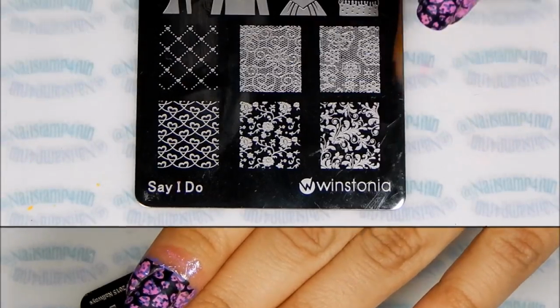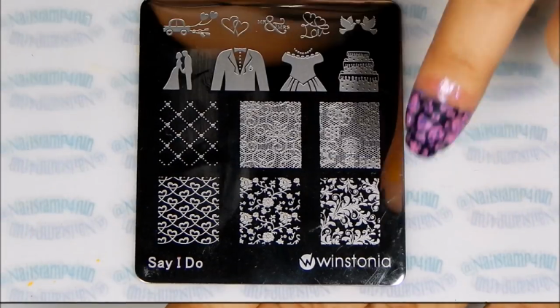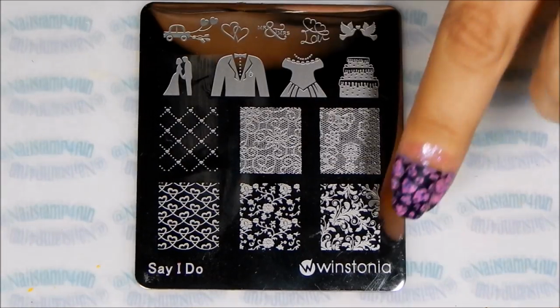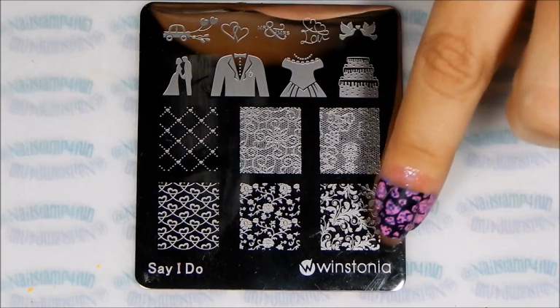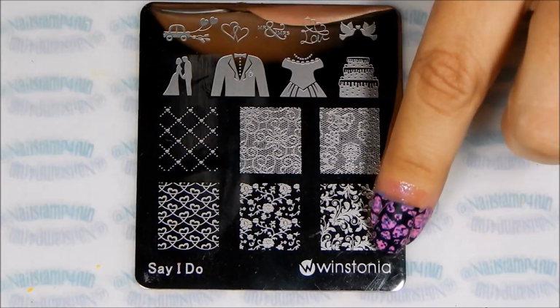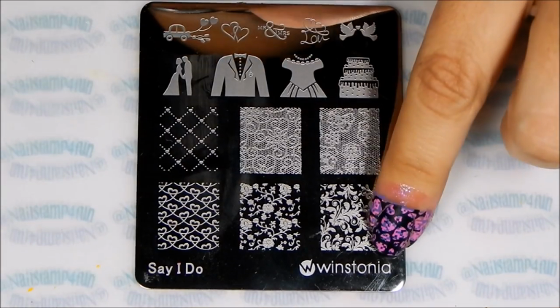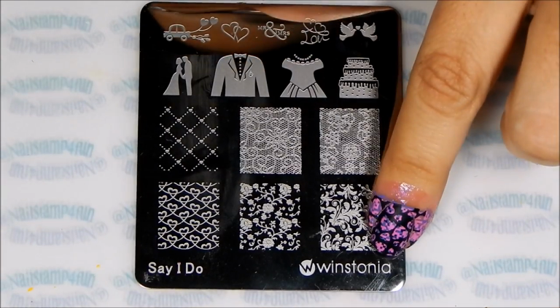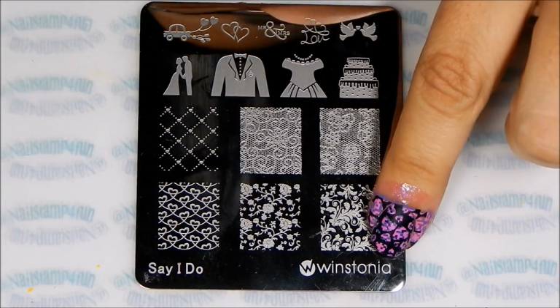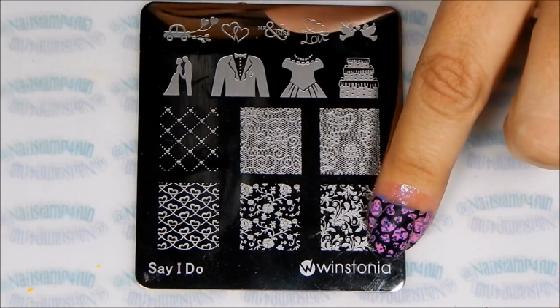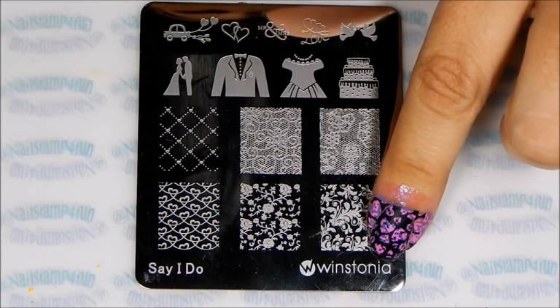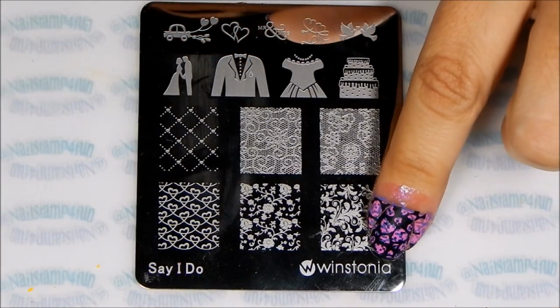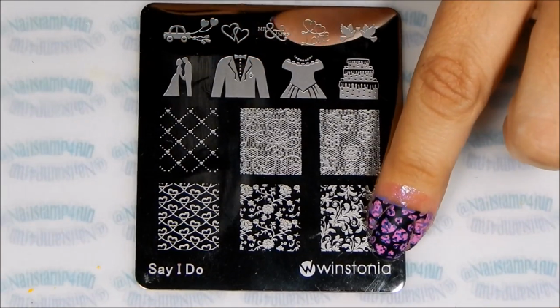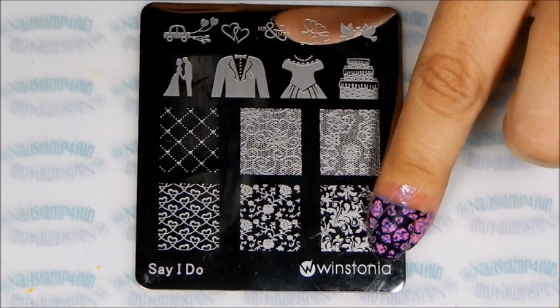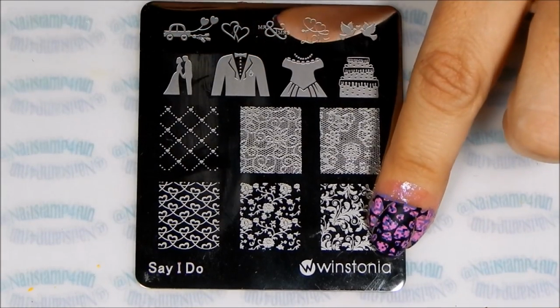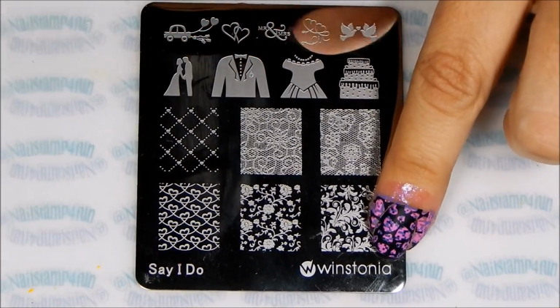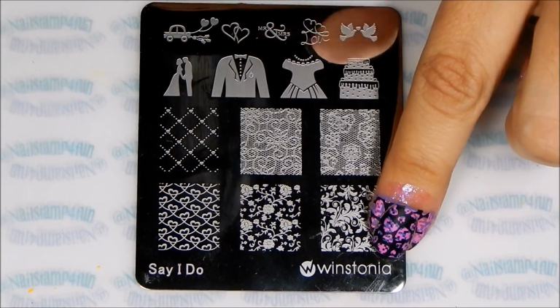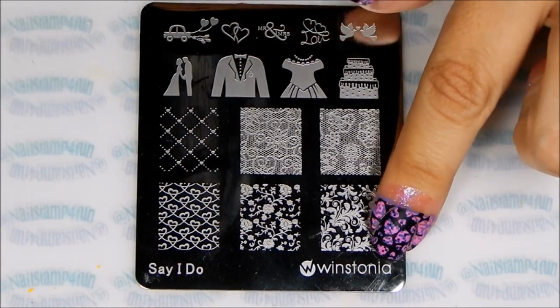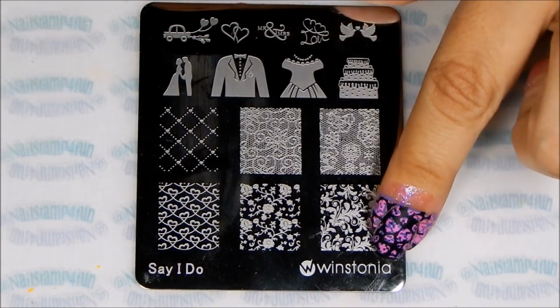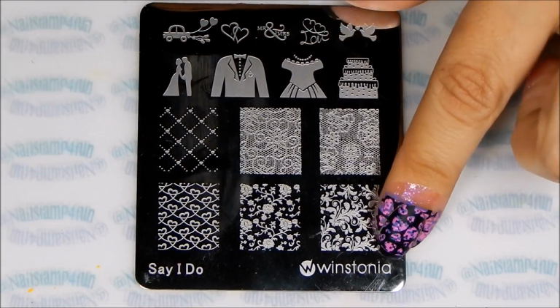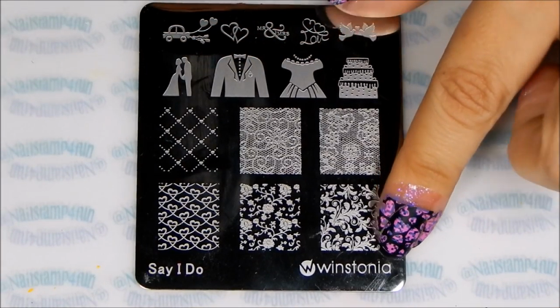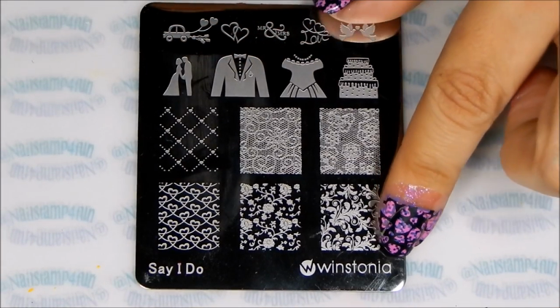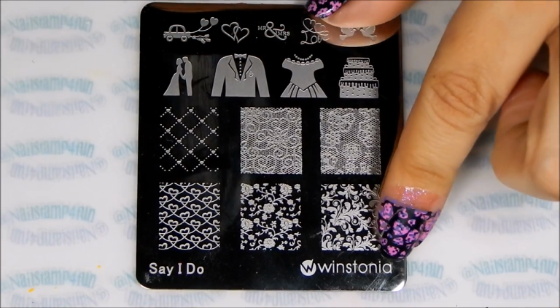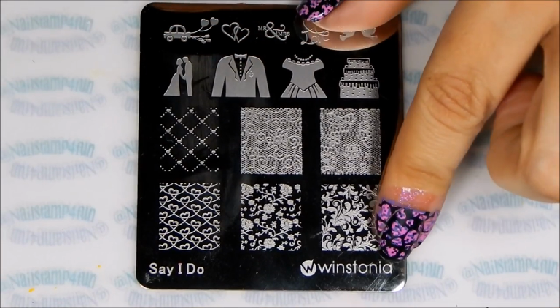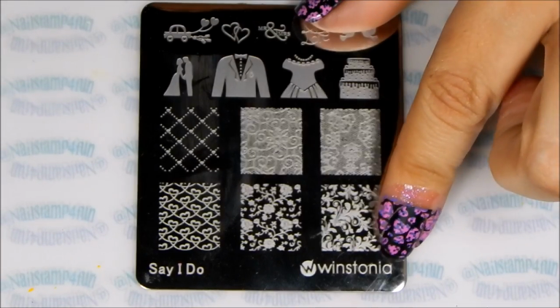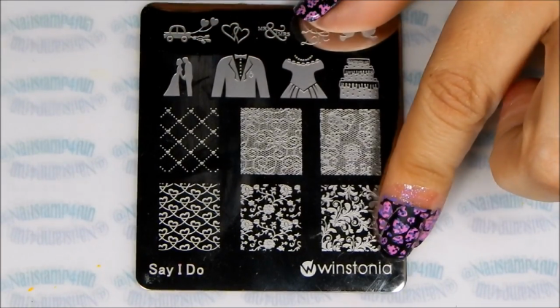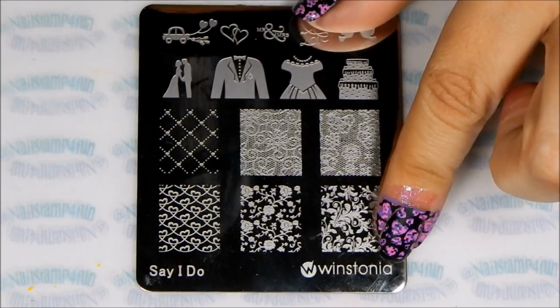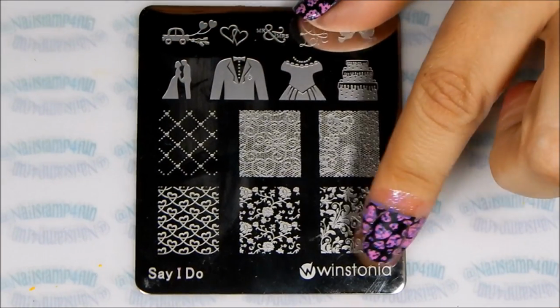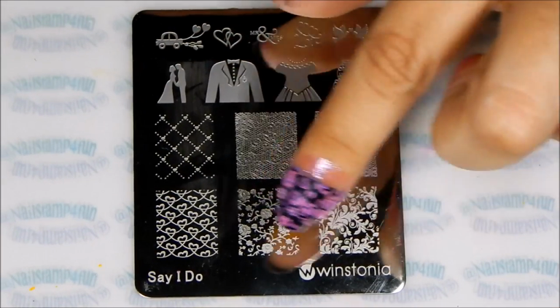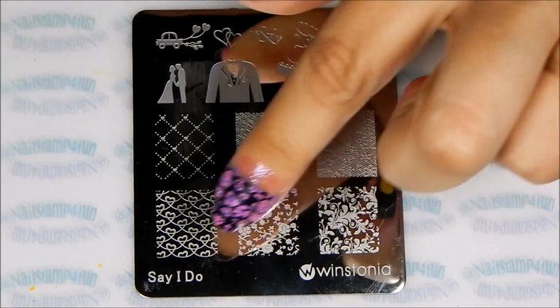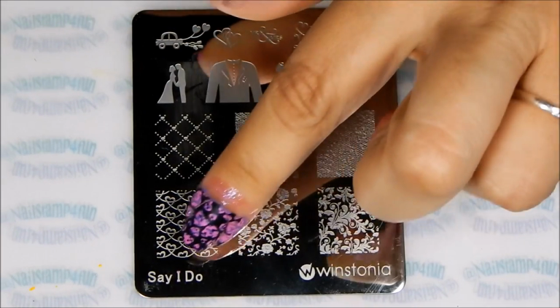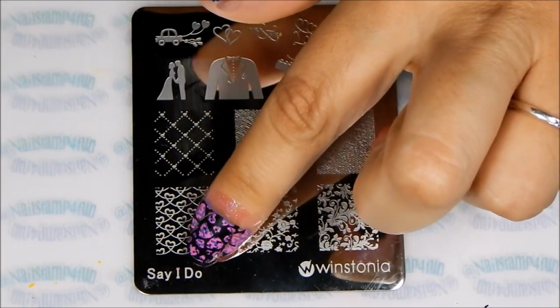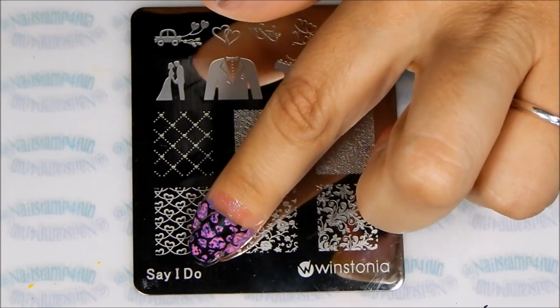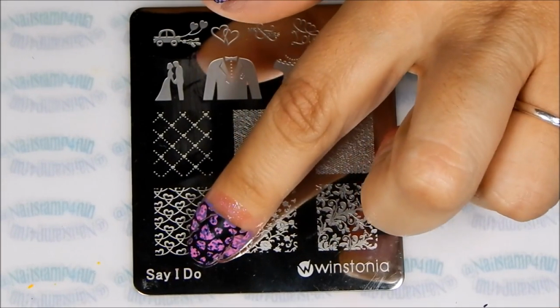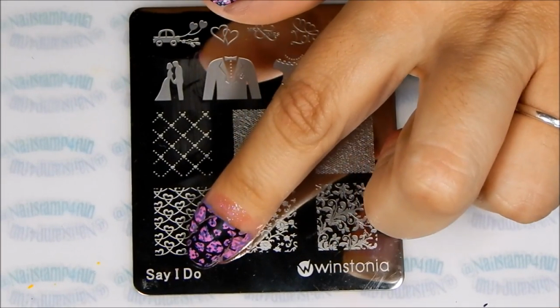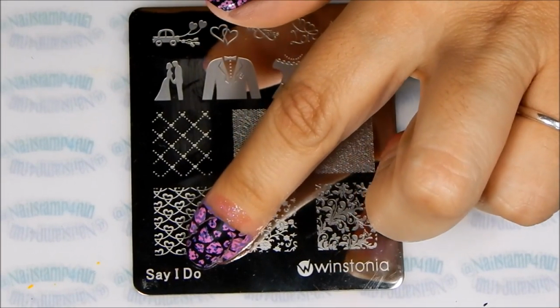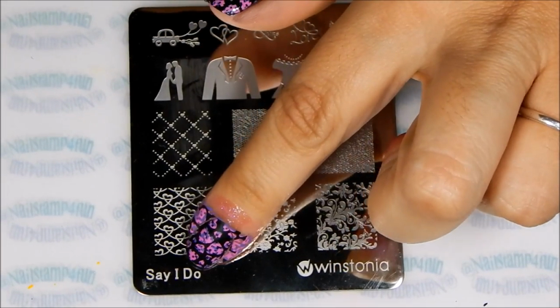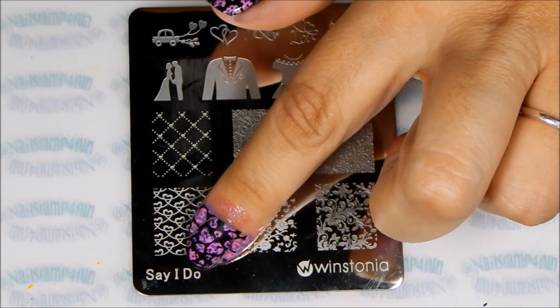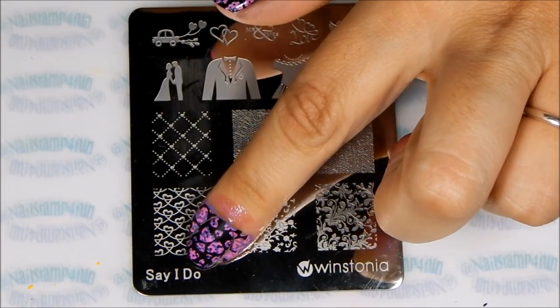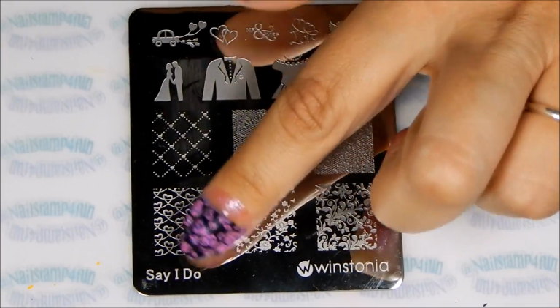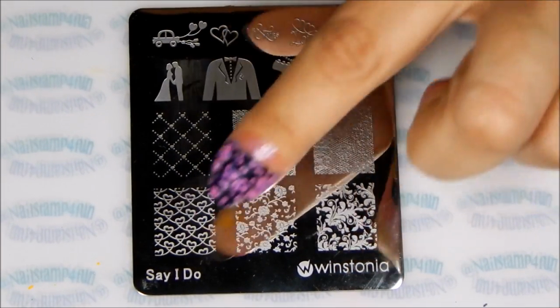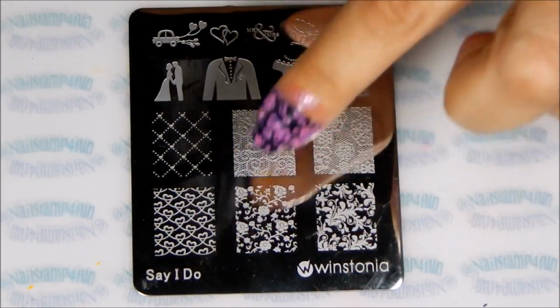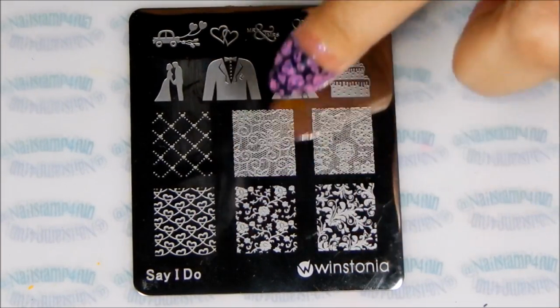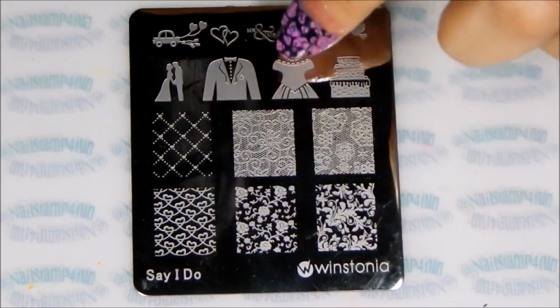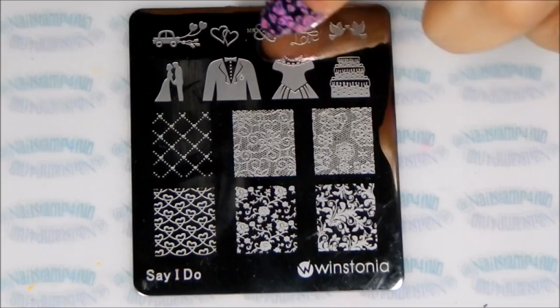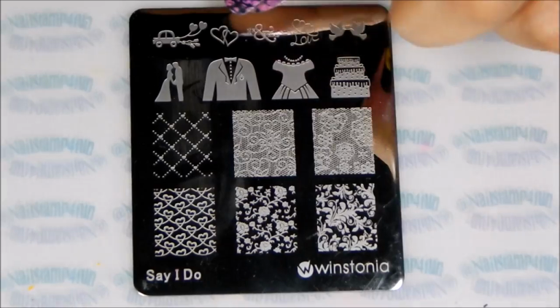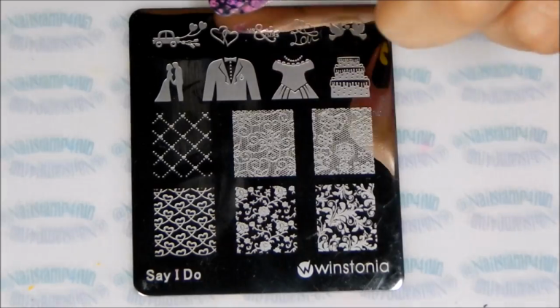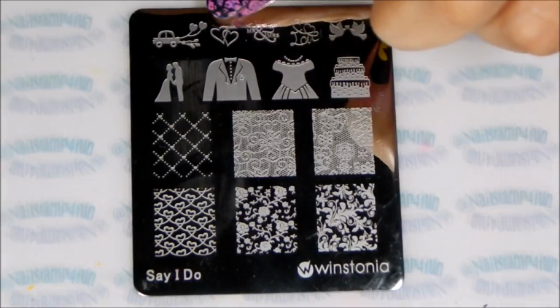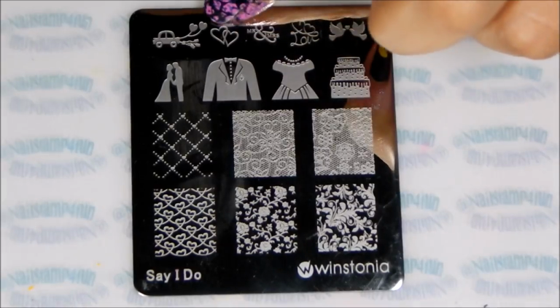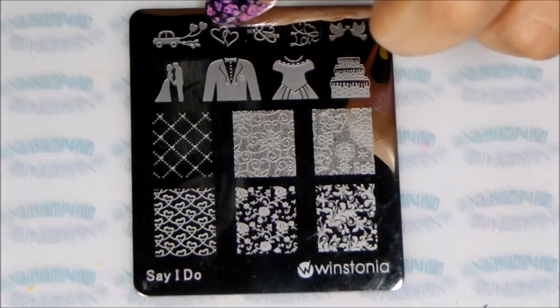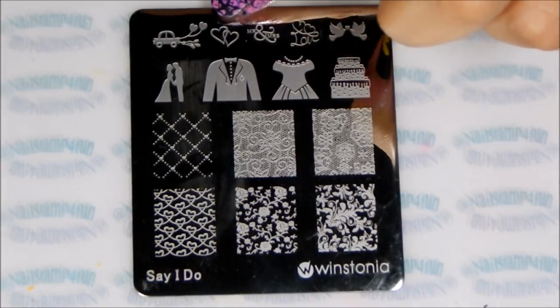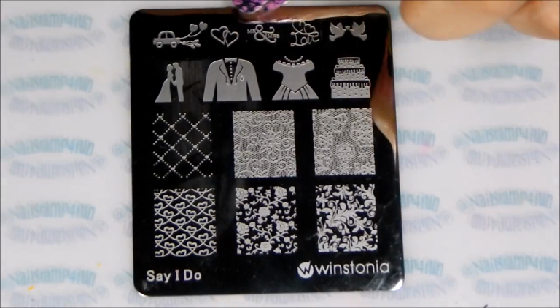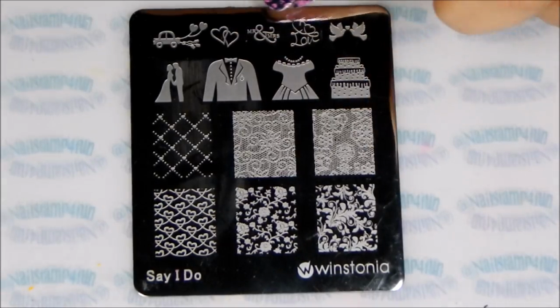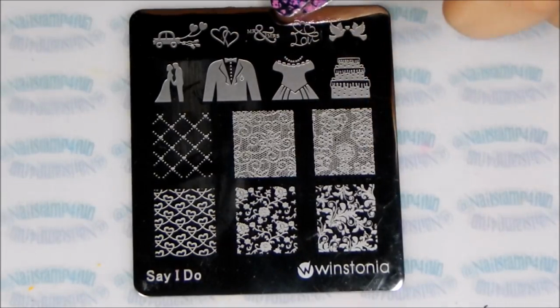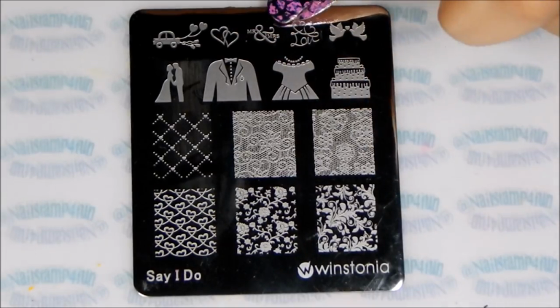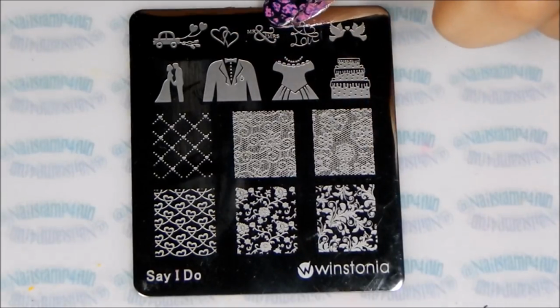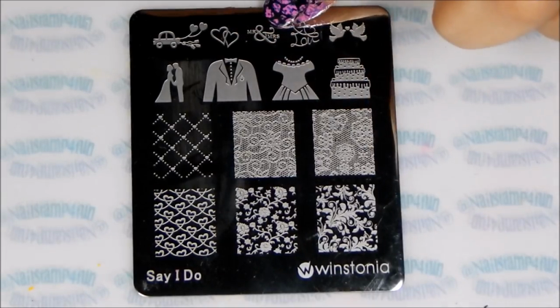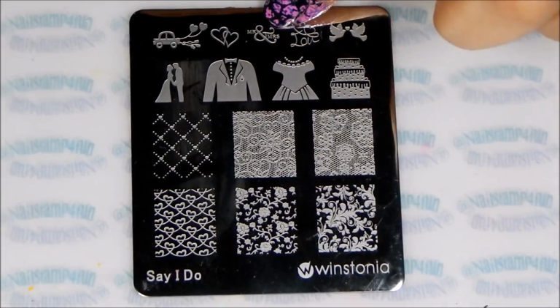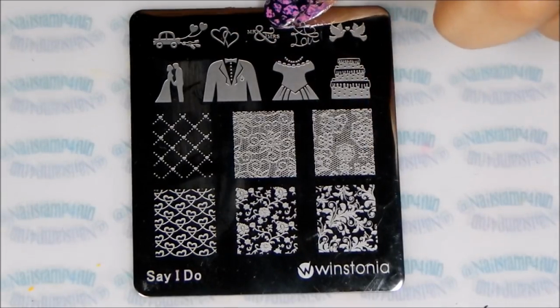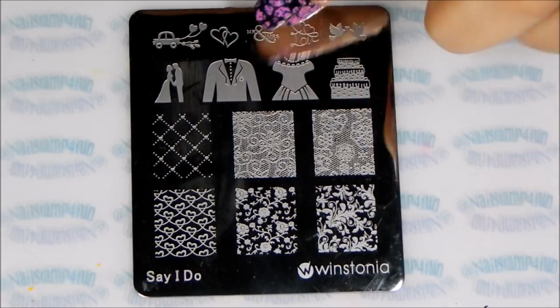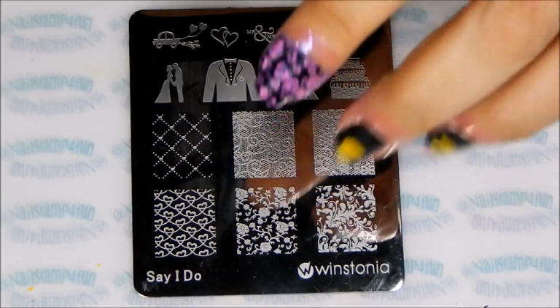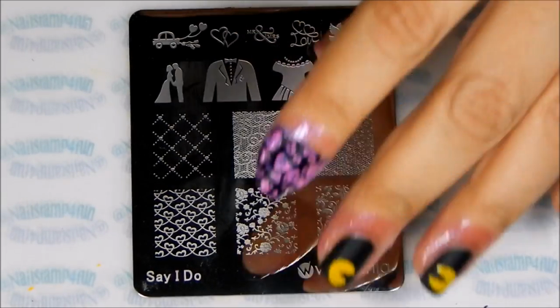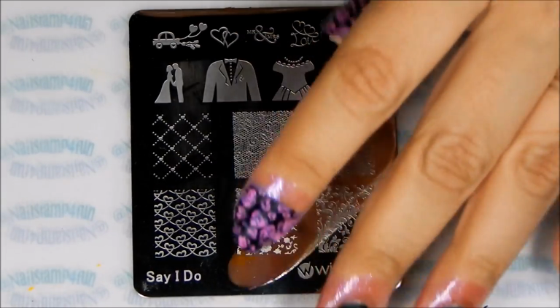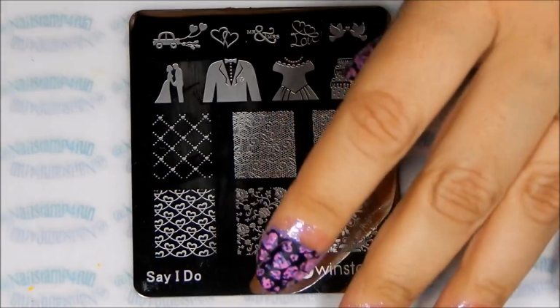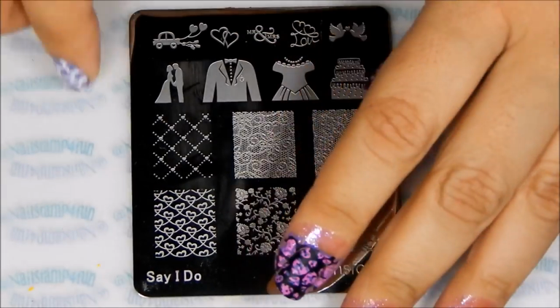Next I'll be using Whistonia to add some small little details above my Pac-Mans.